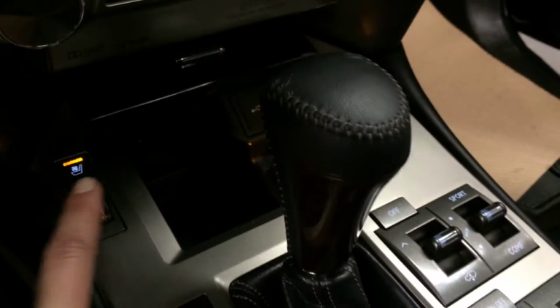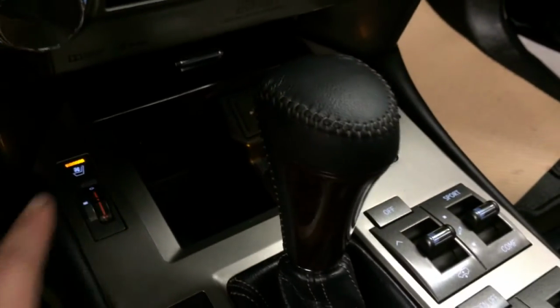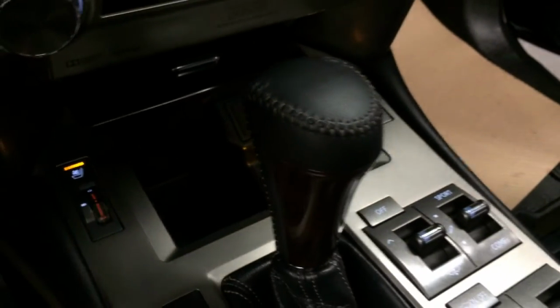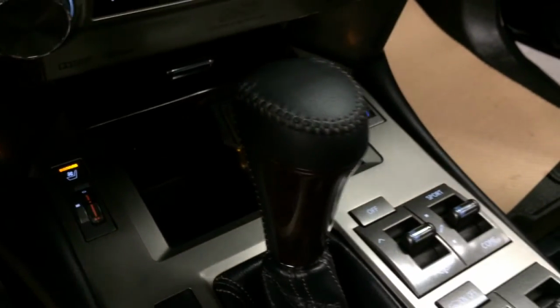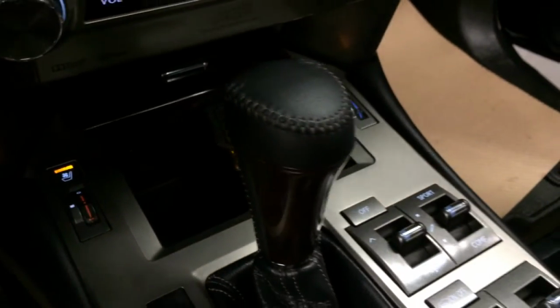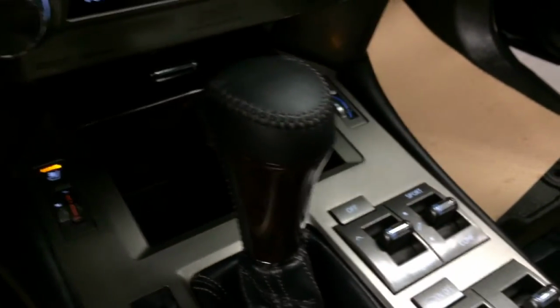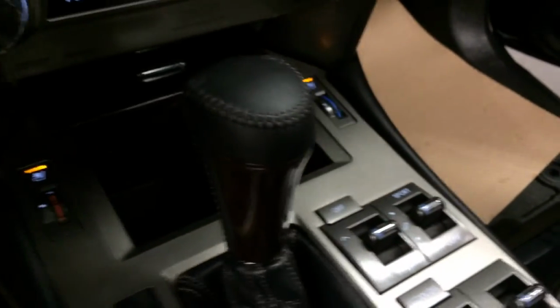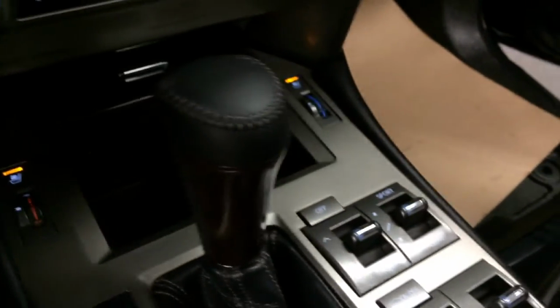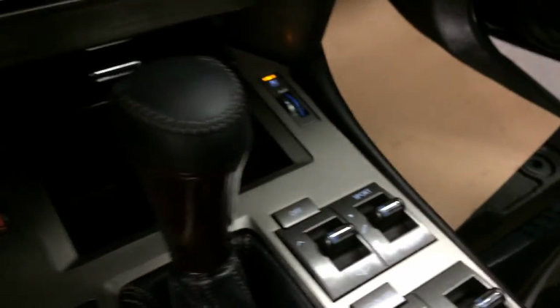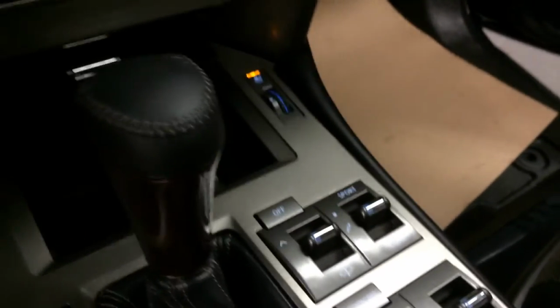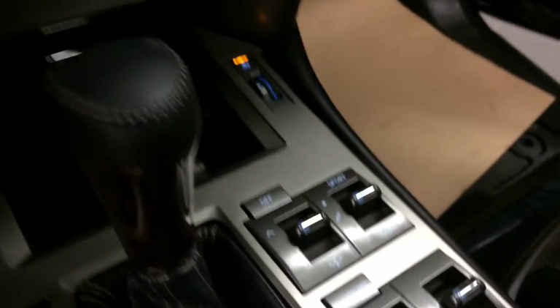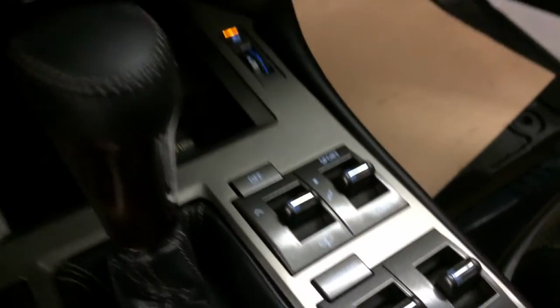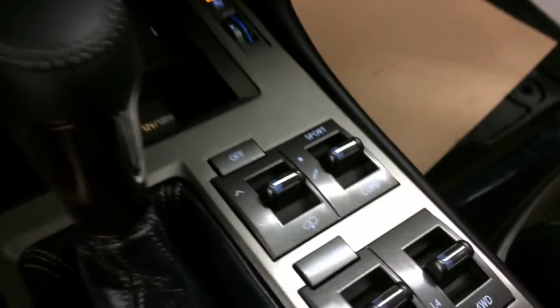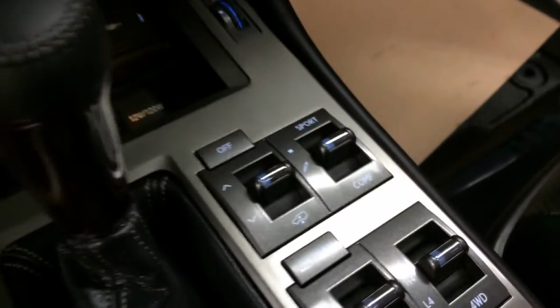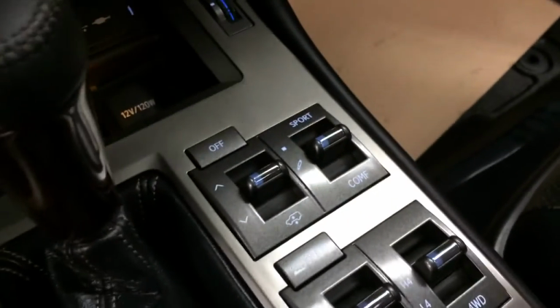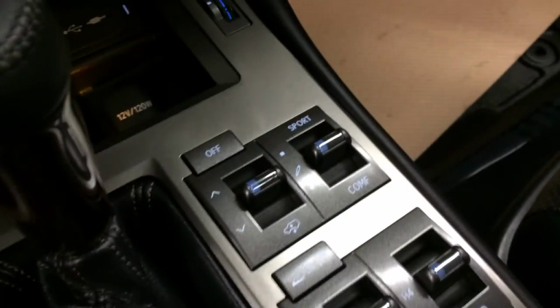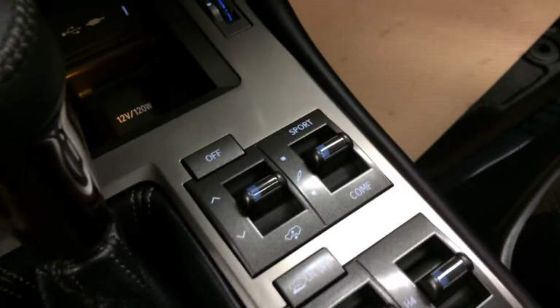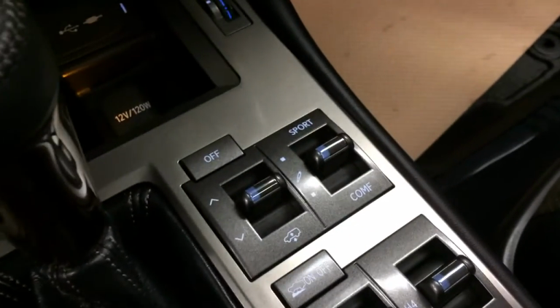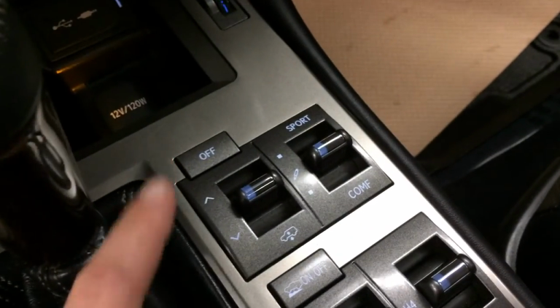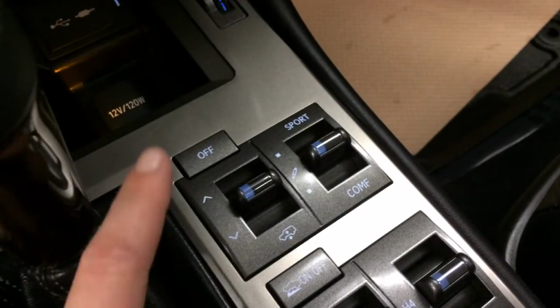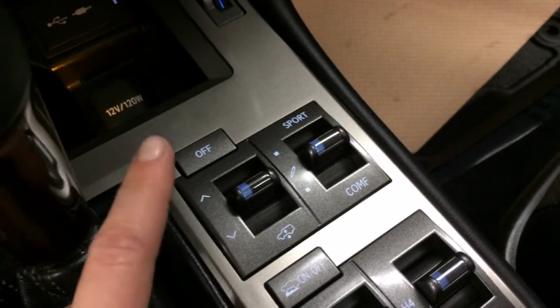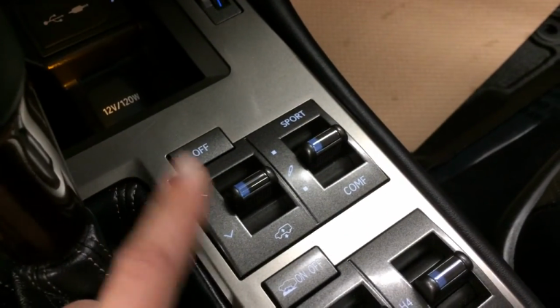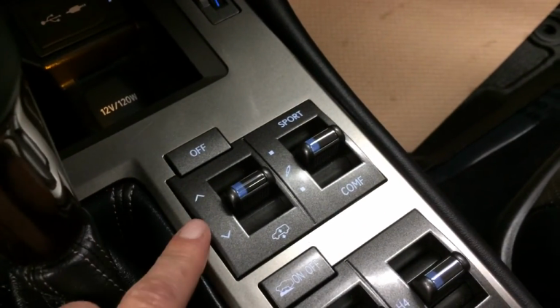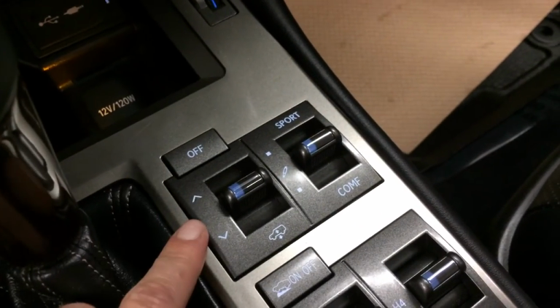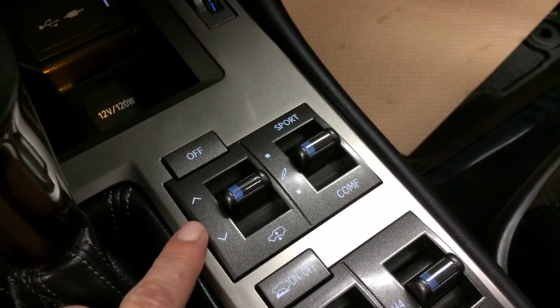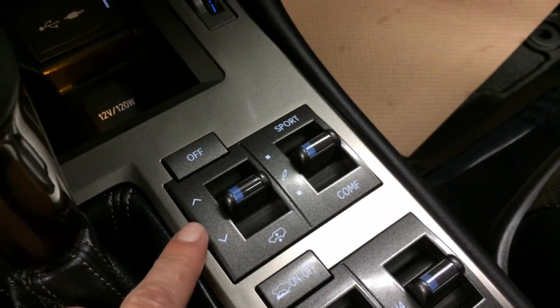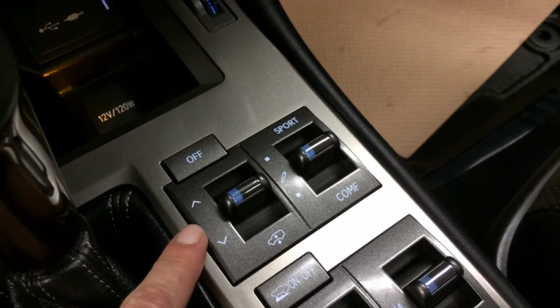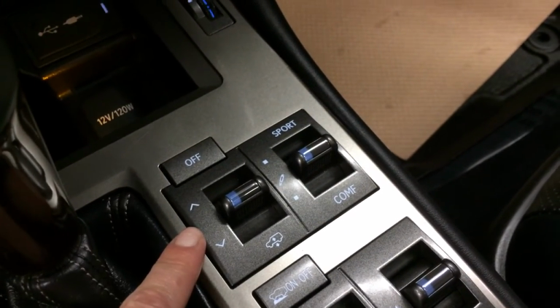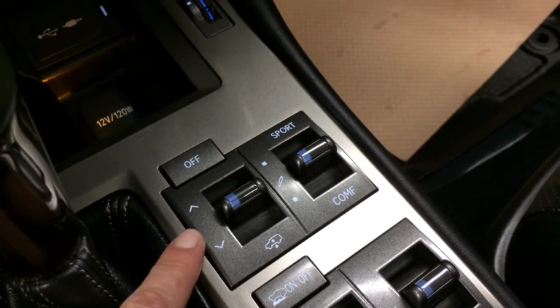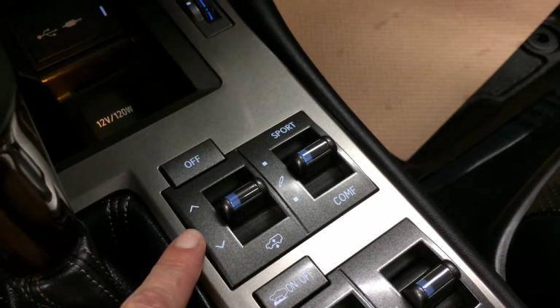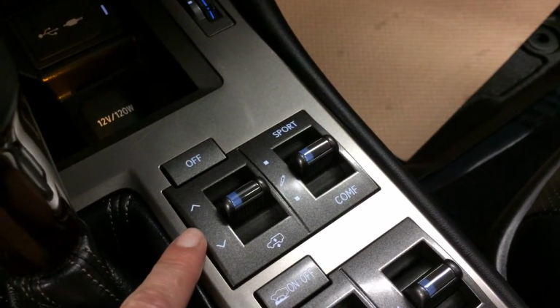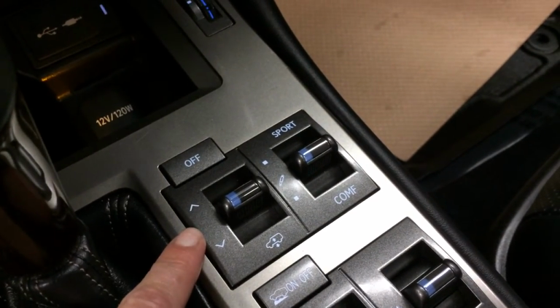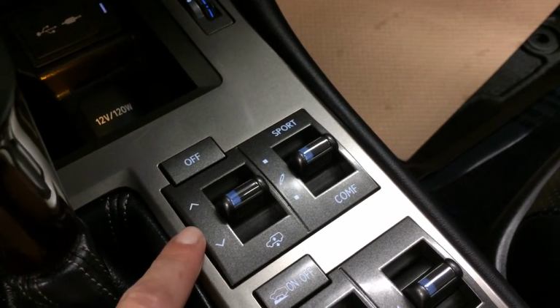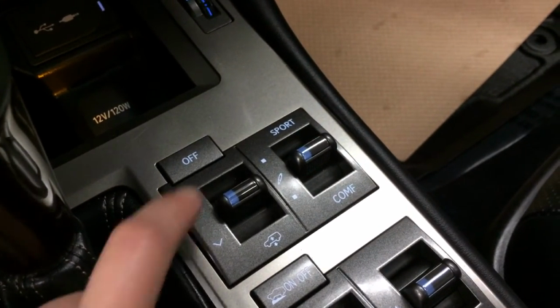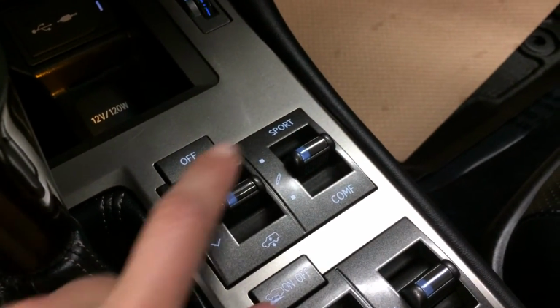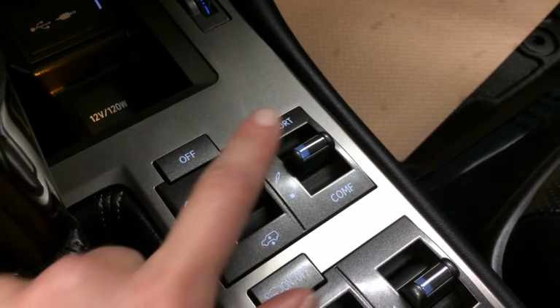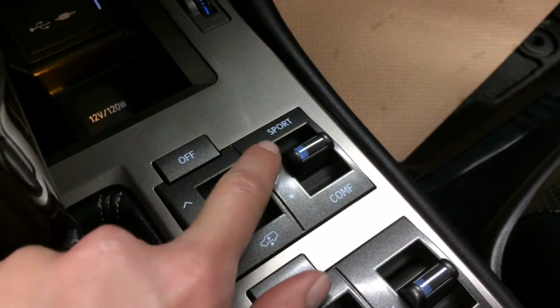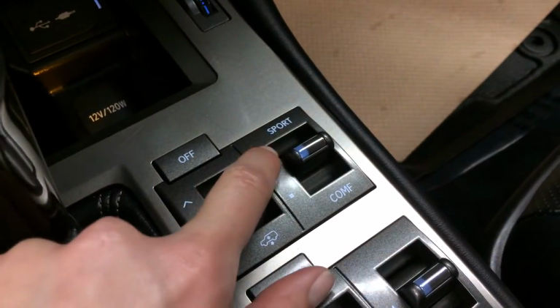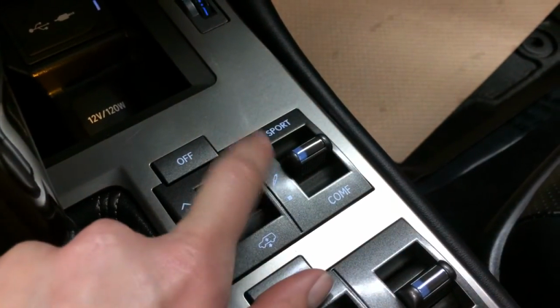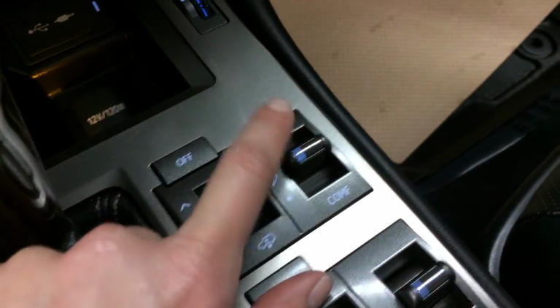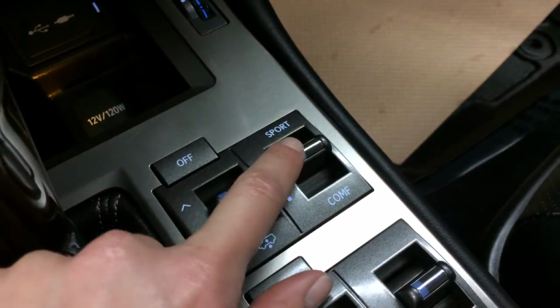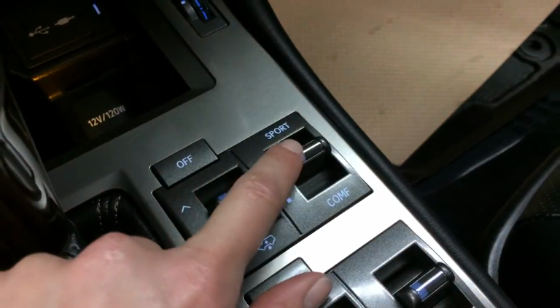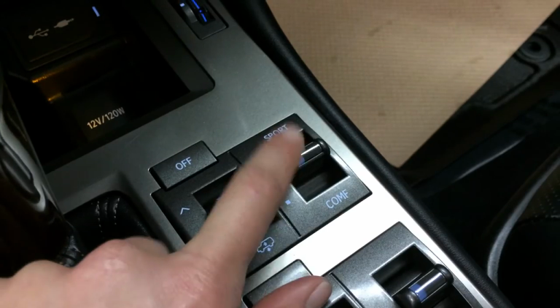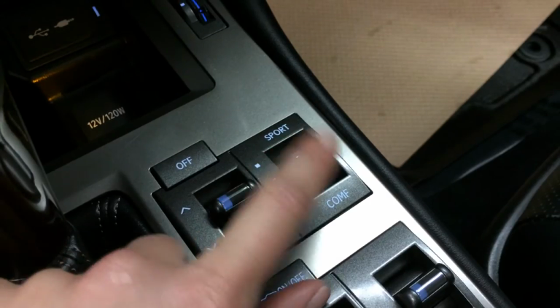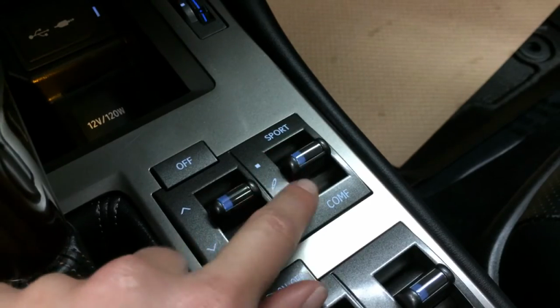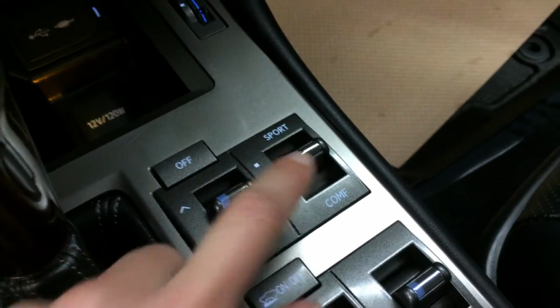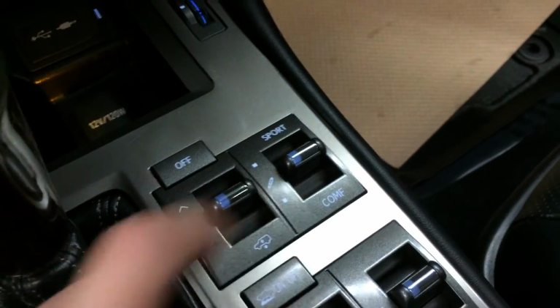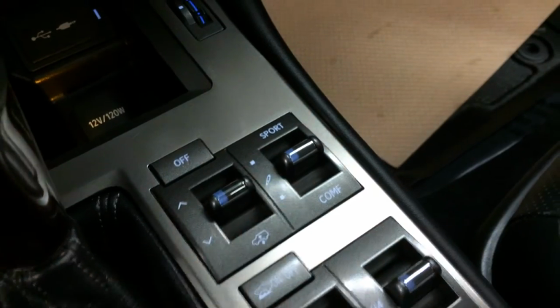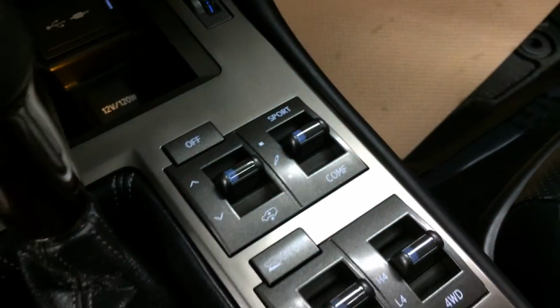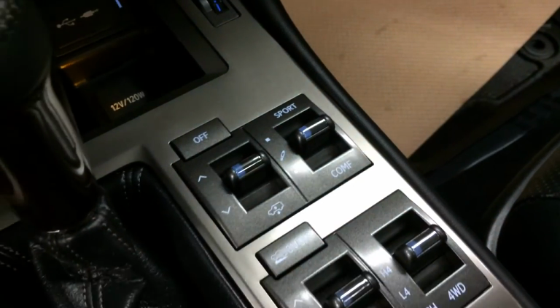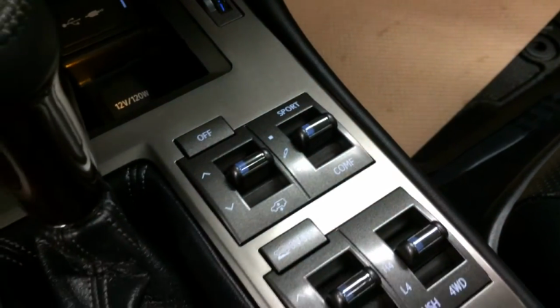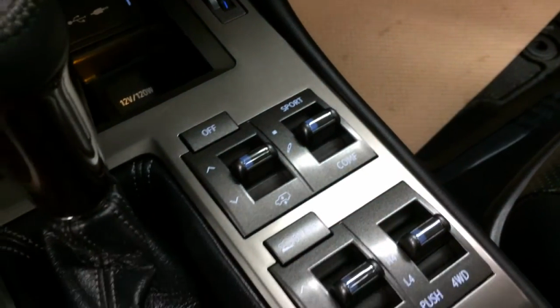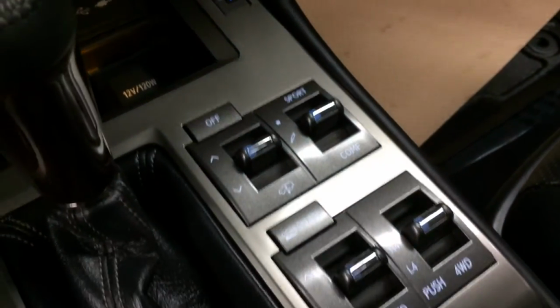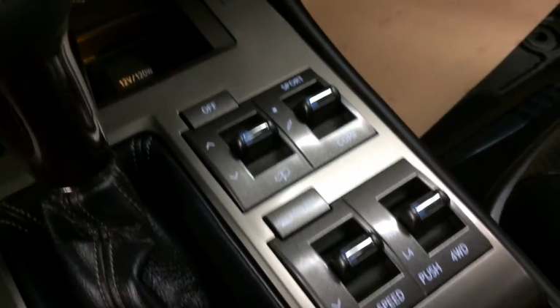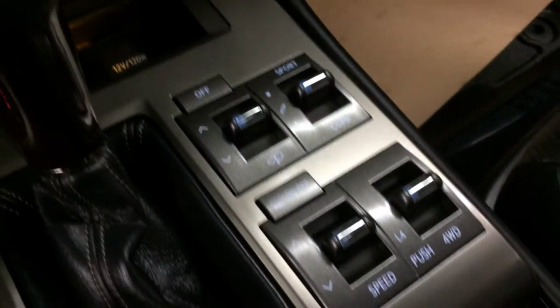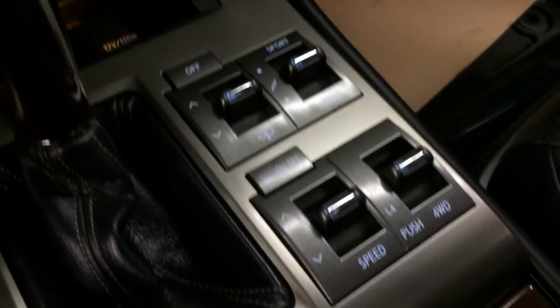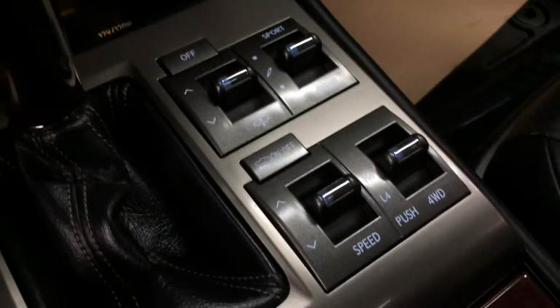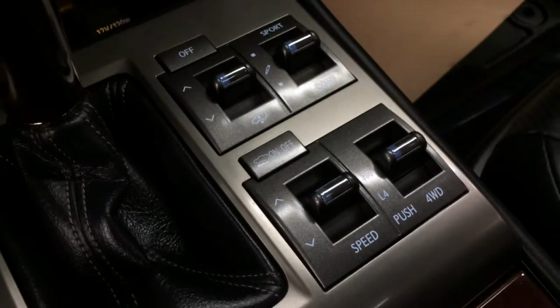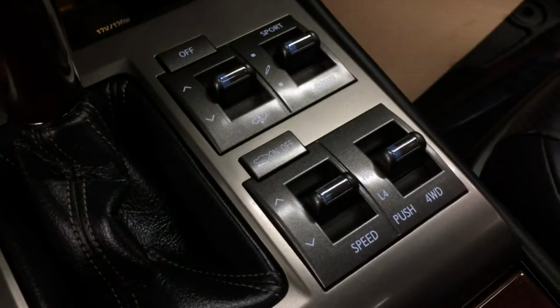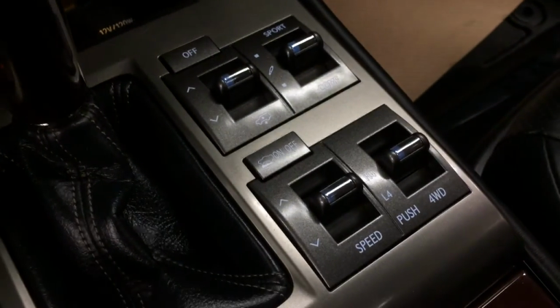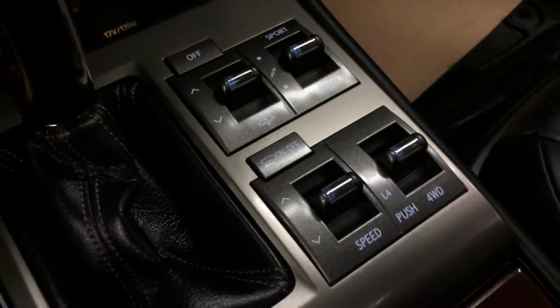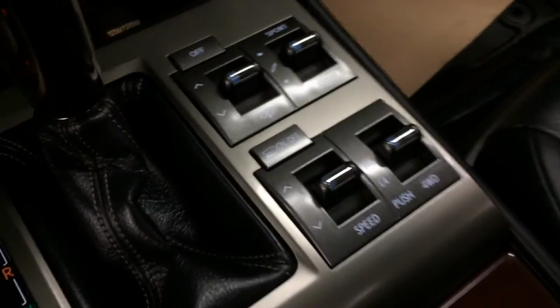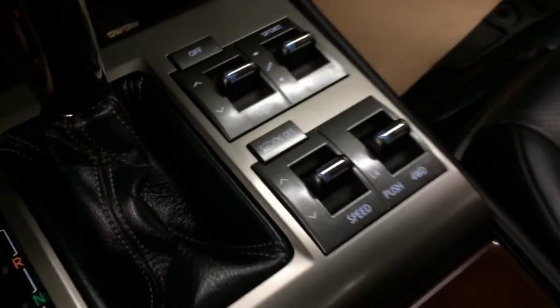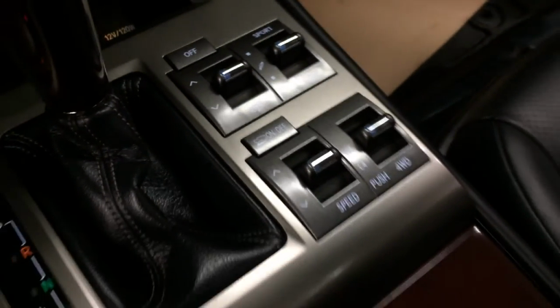Leather and wood shift knob. Load-leveling rear air suspension with sport, normal, and comfort mode. Crawl control.